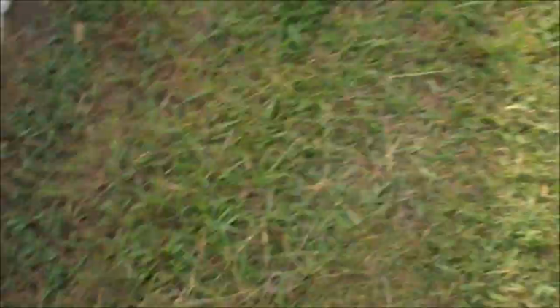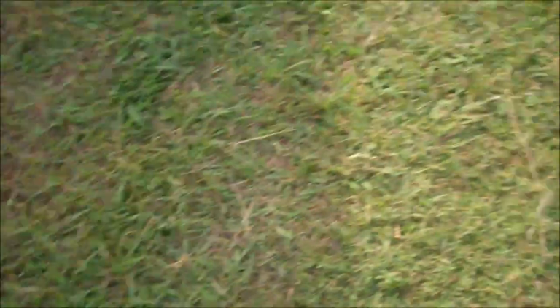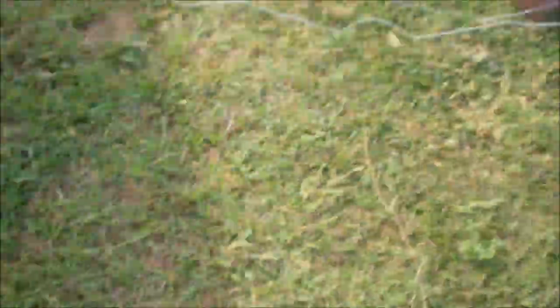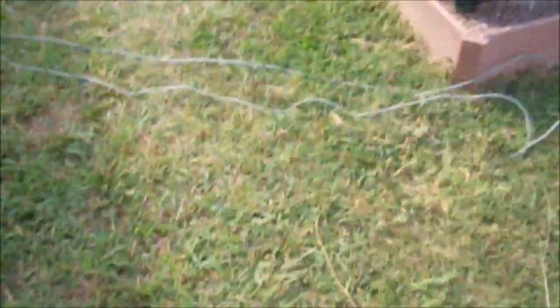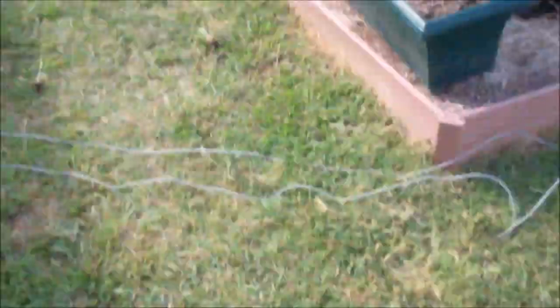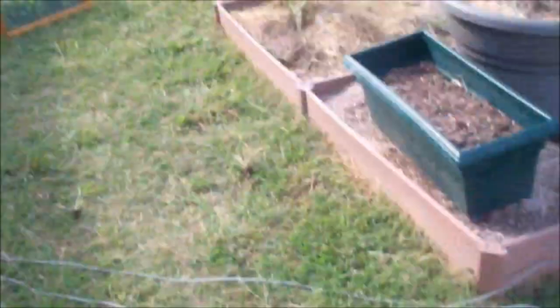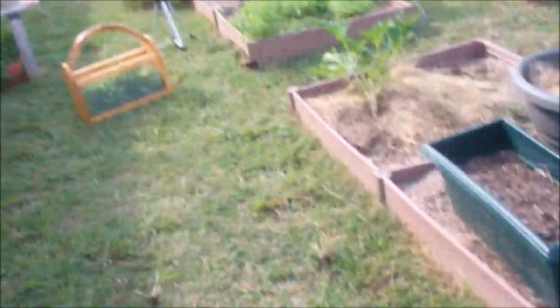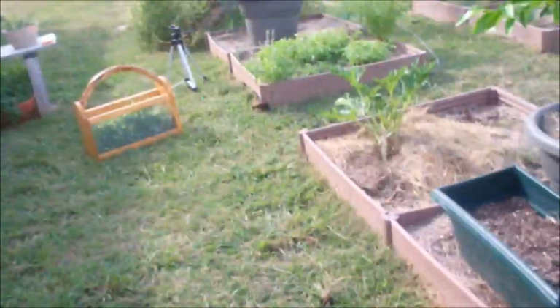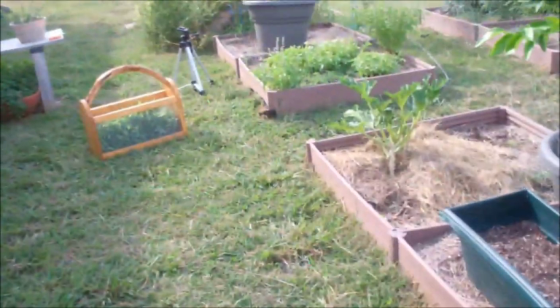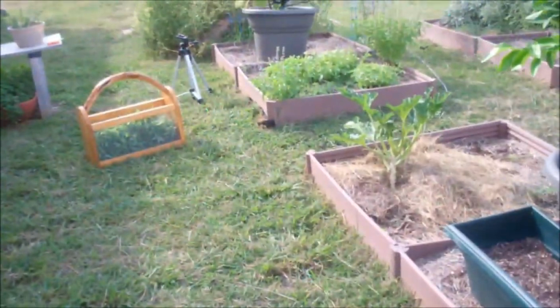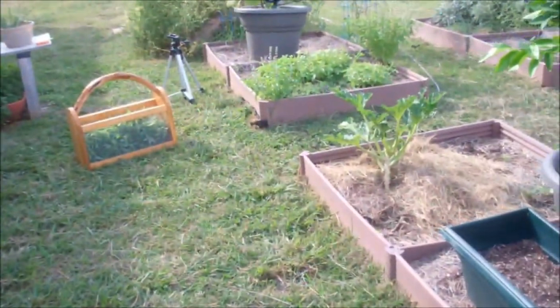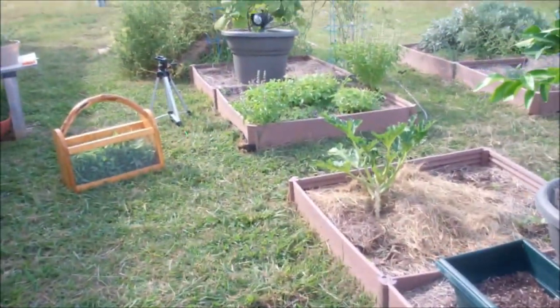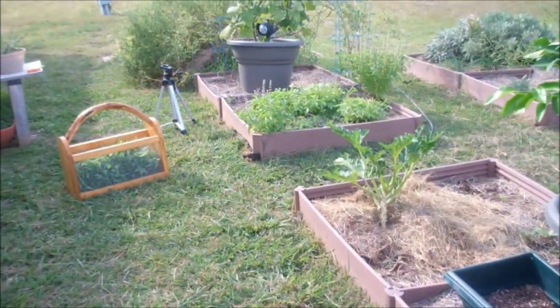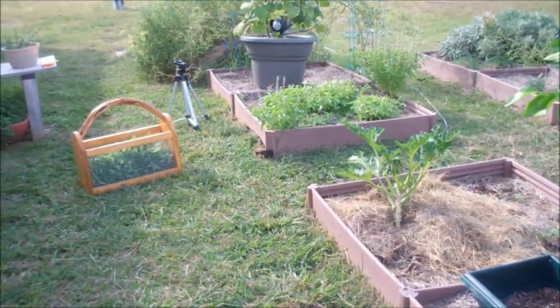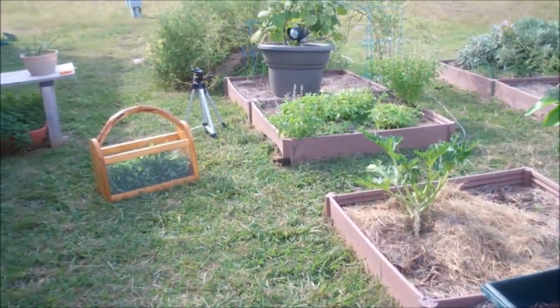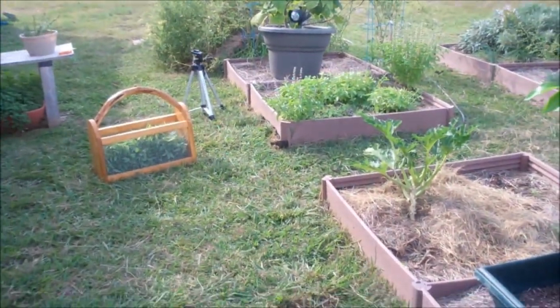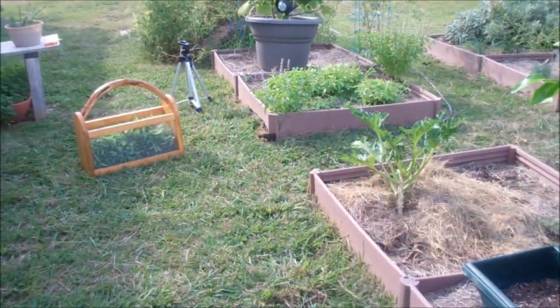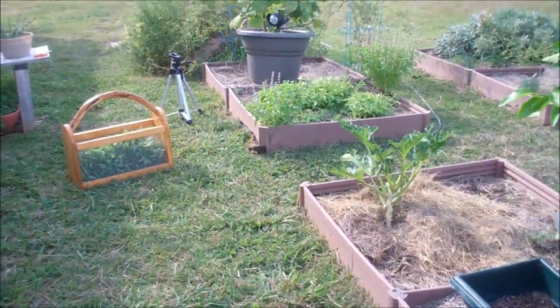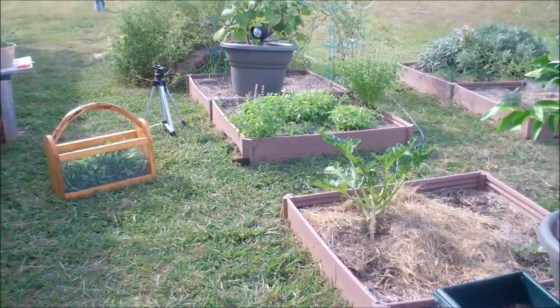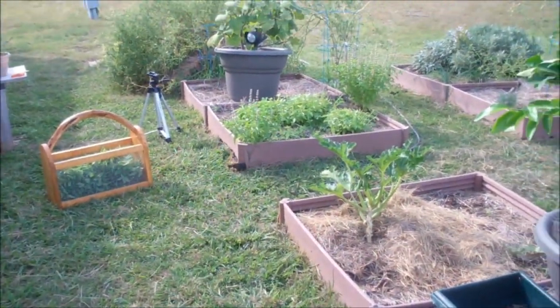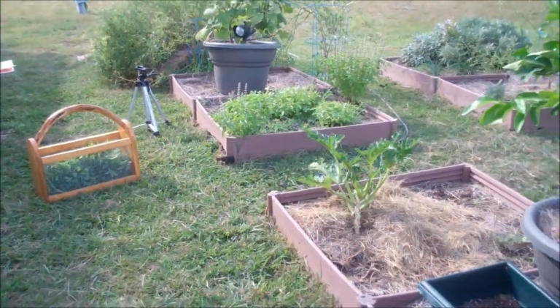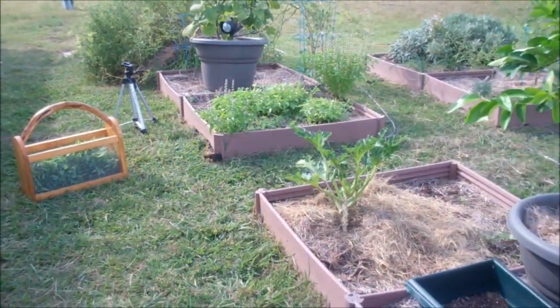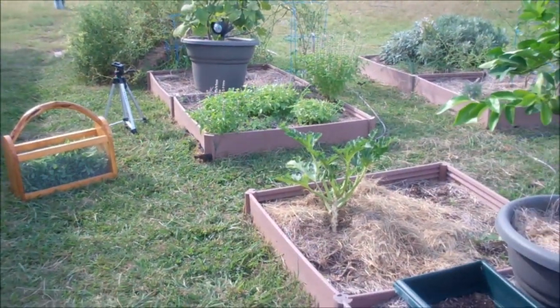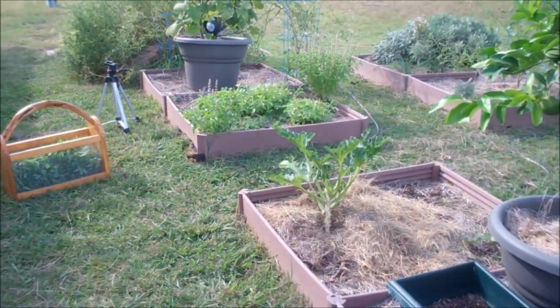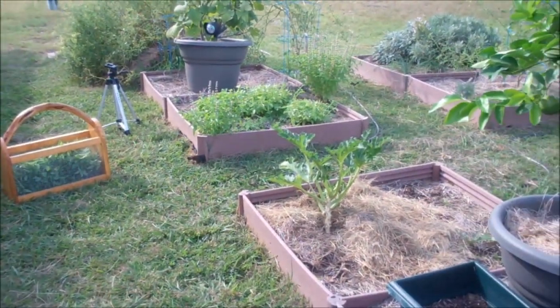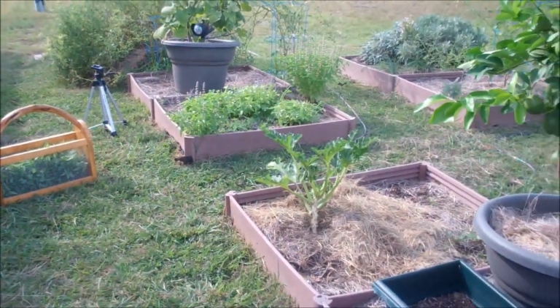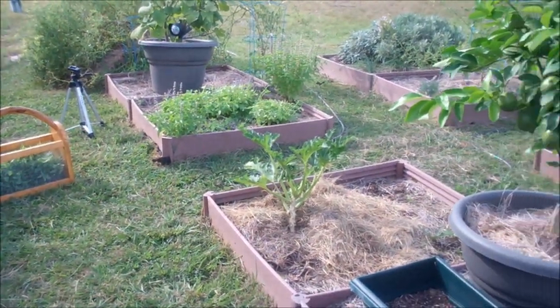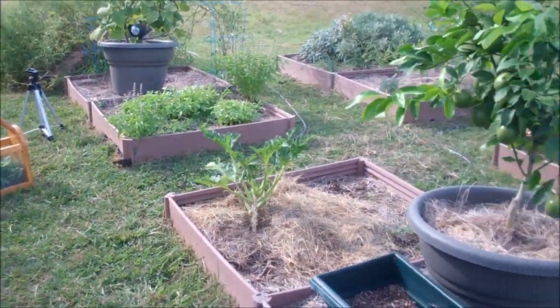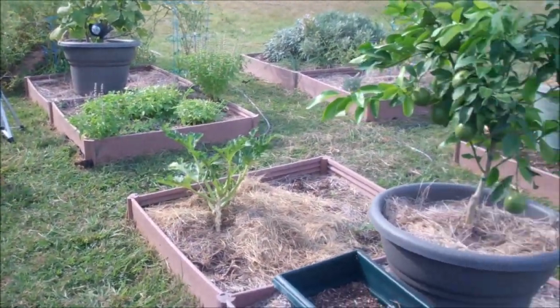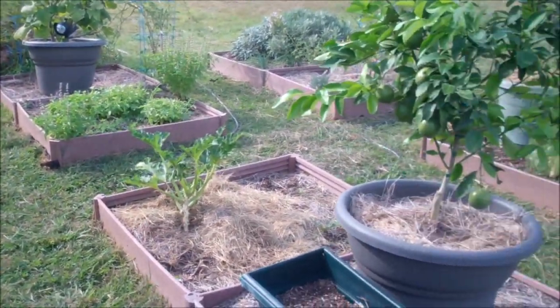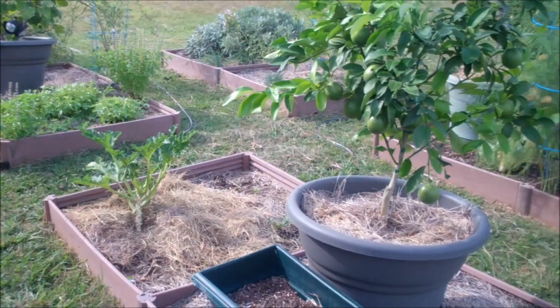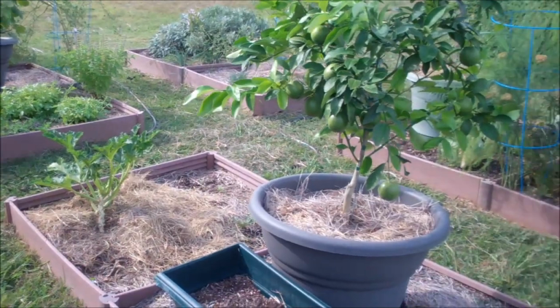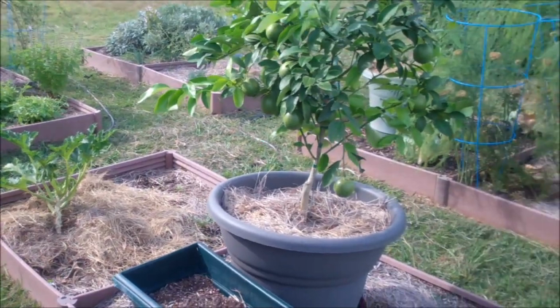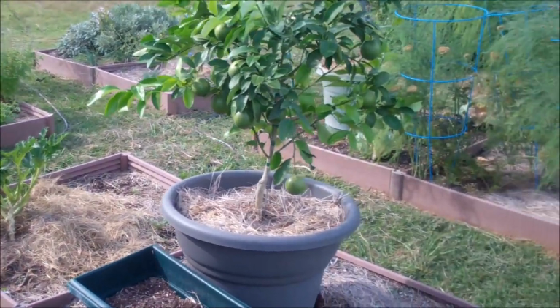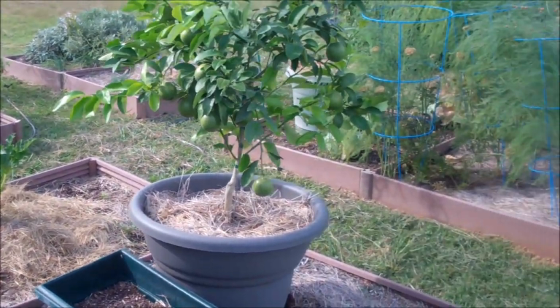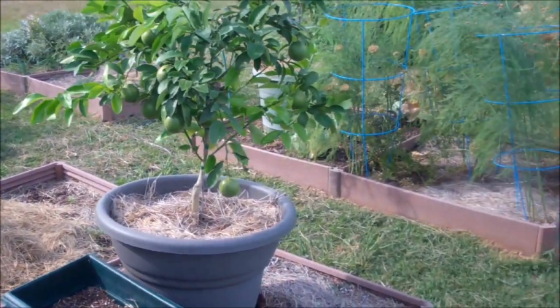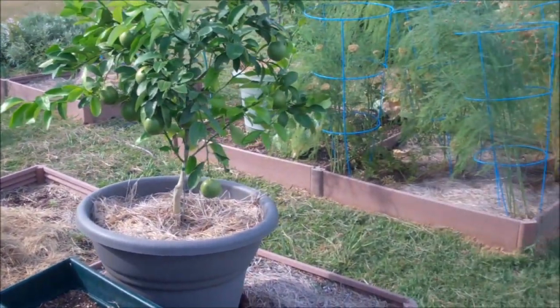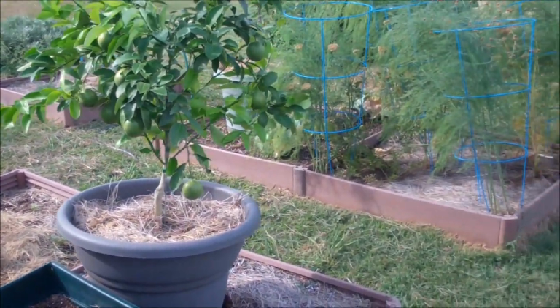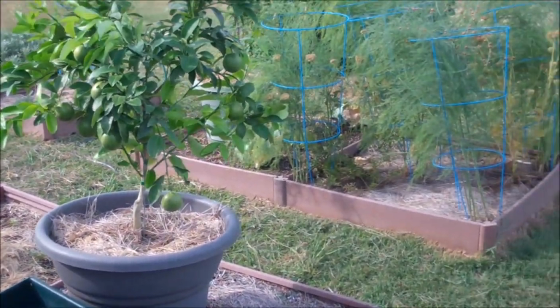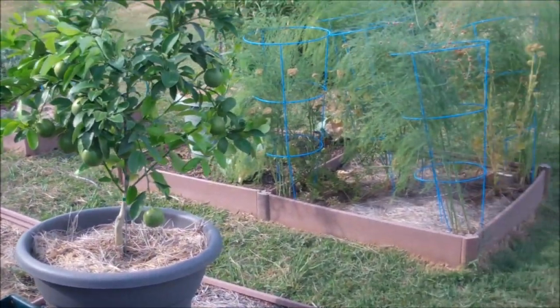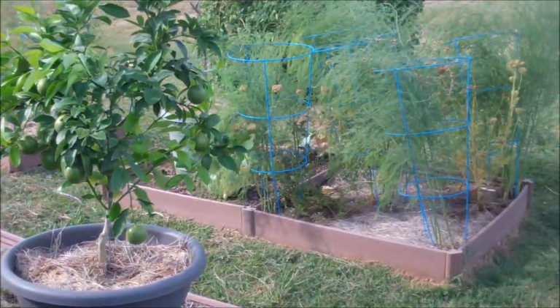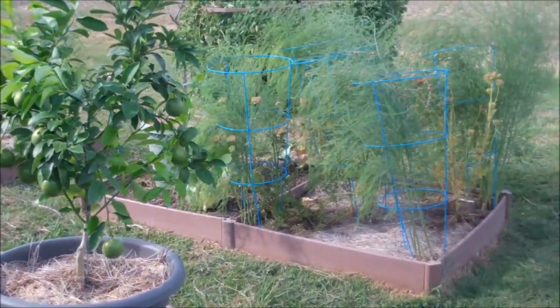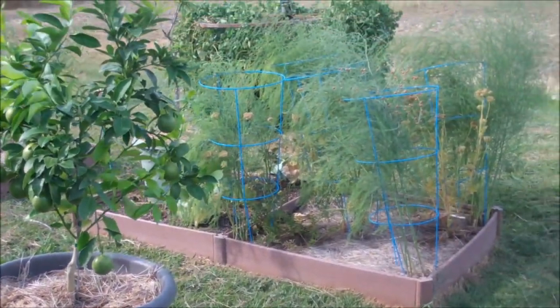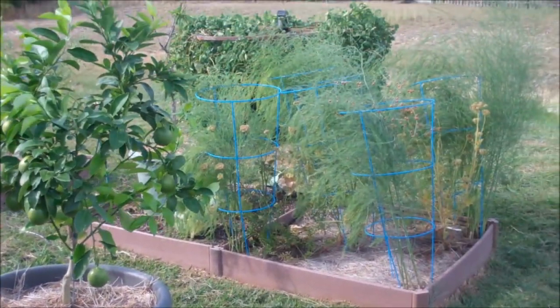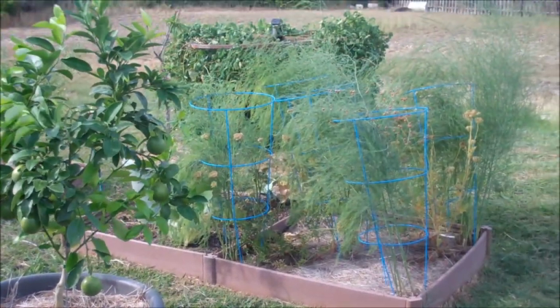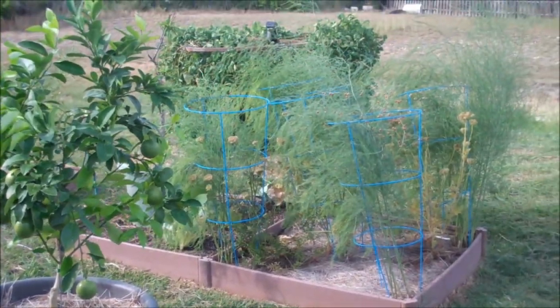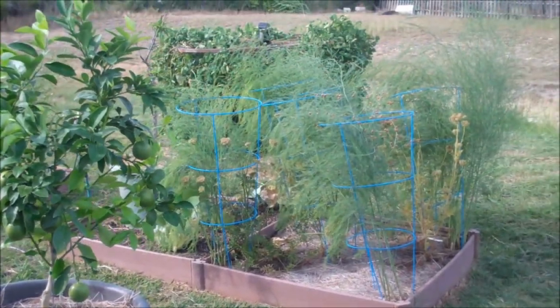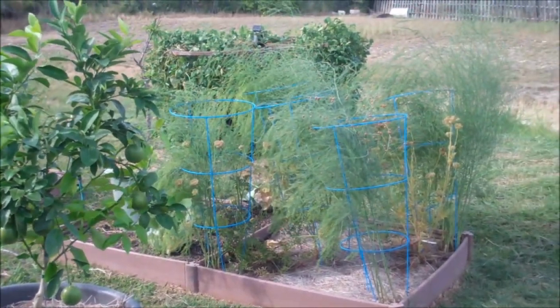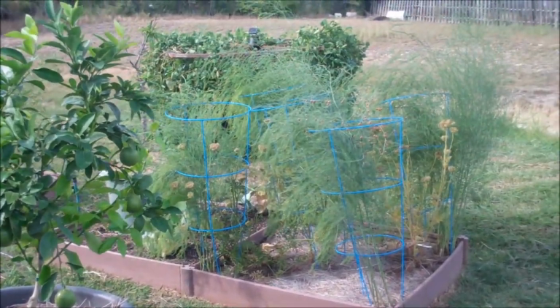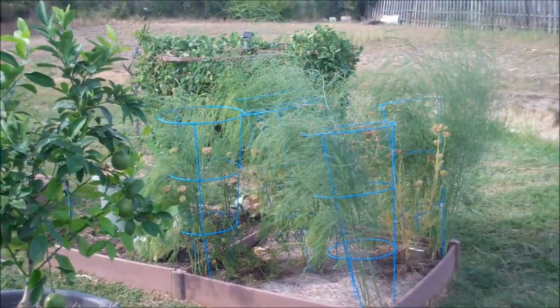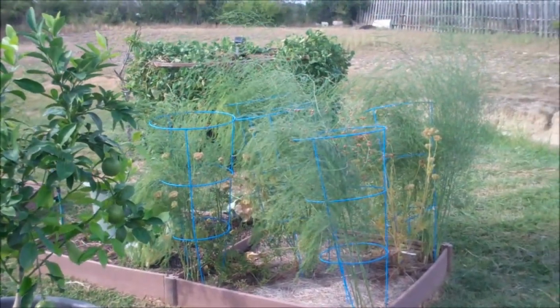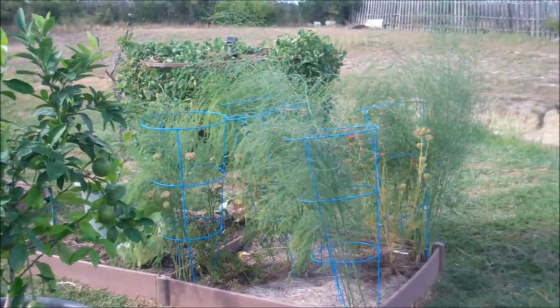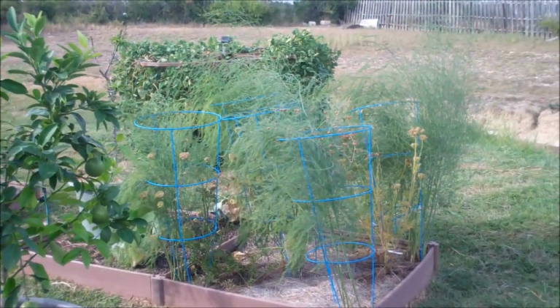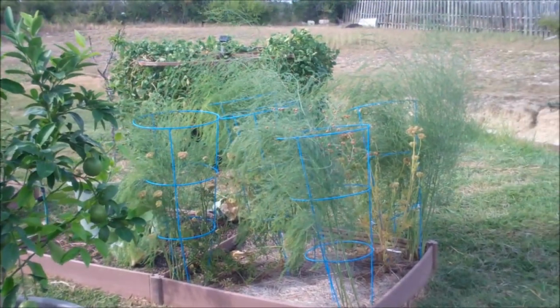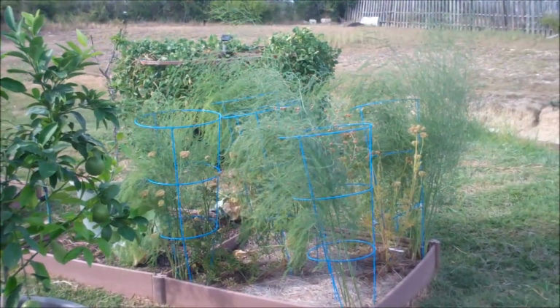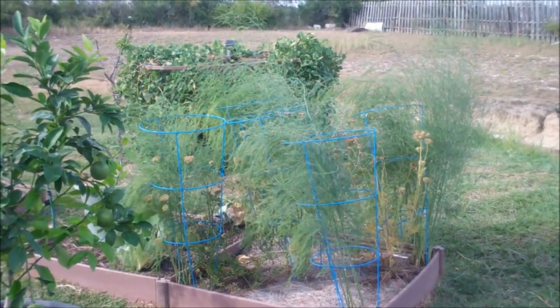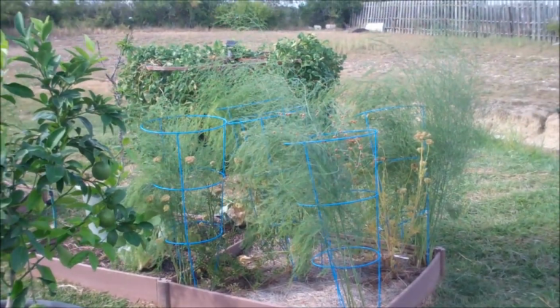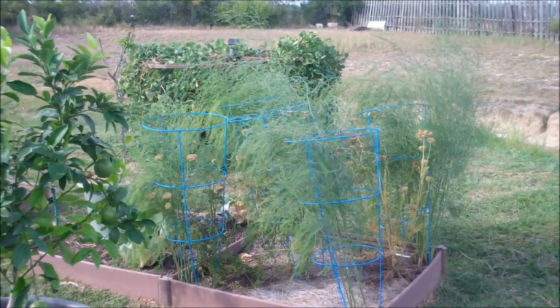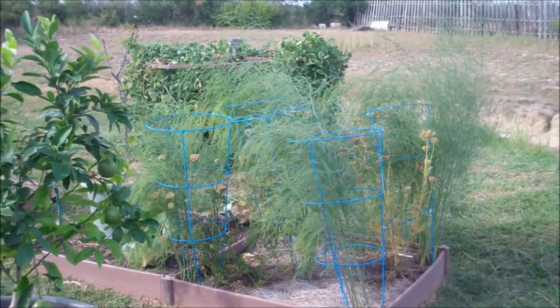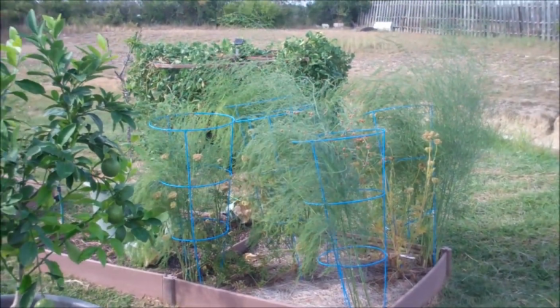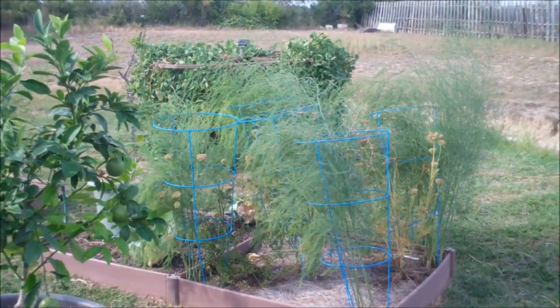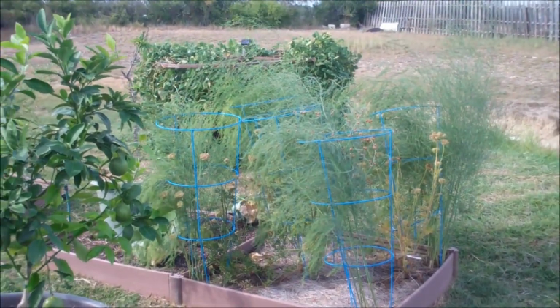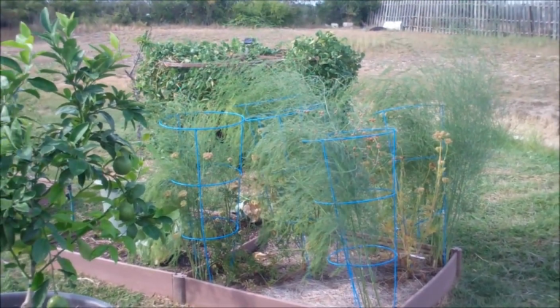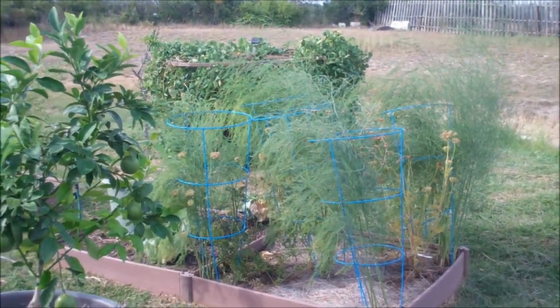Well there you go — garden update. Blessings.